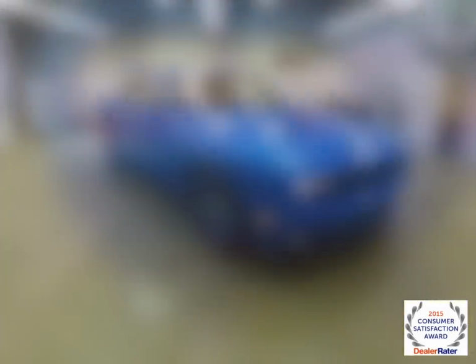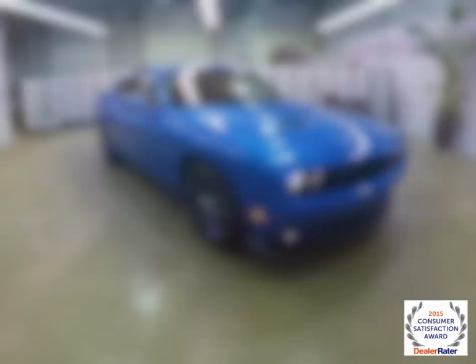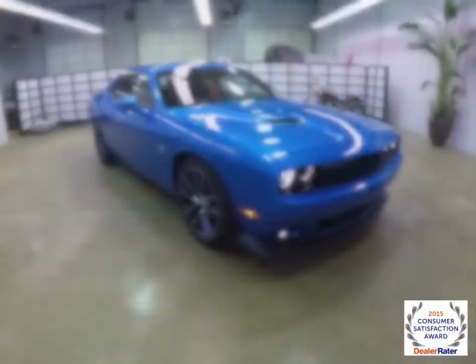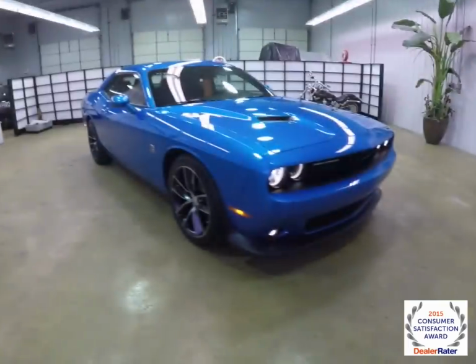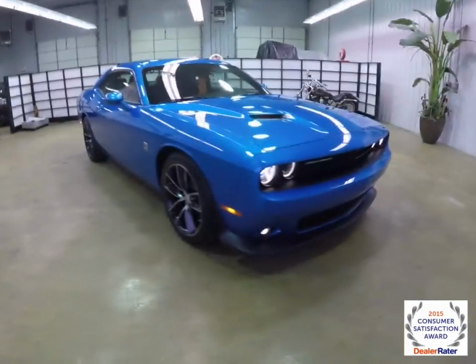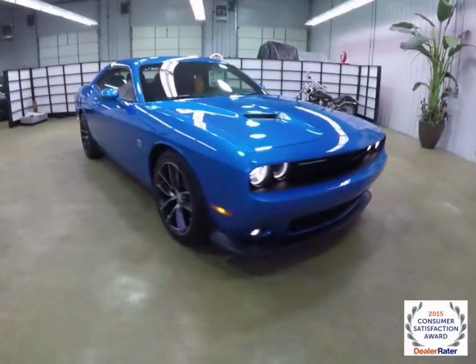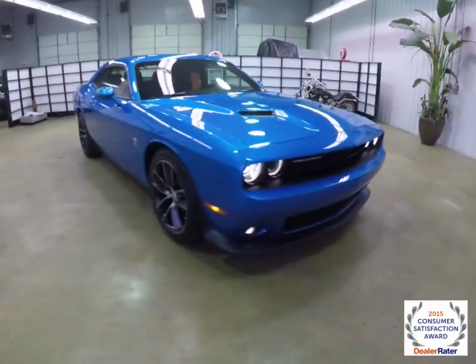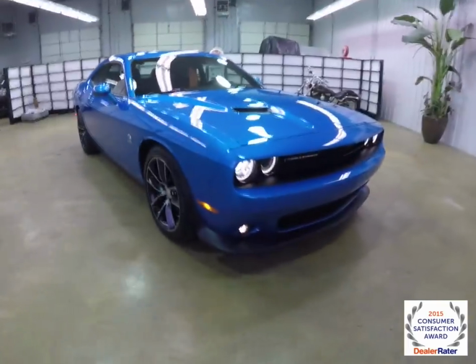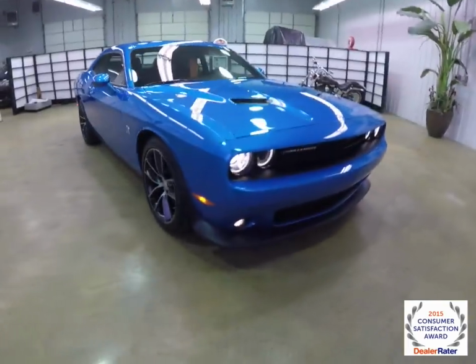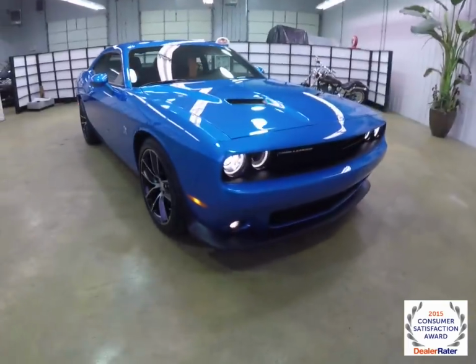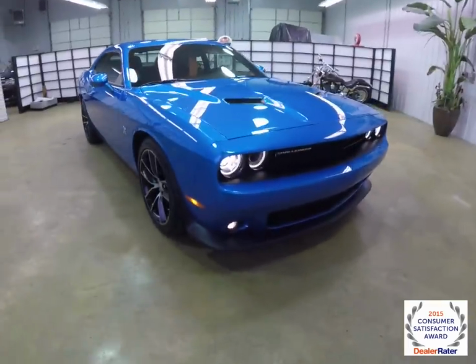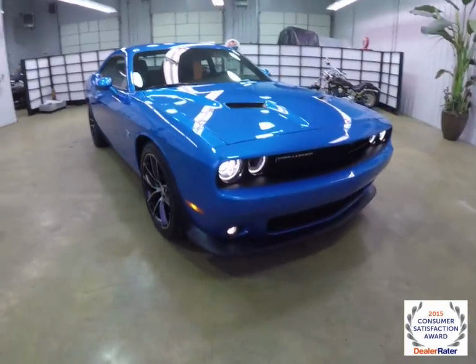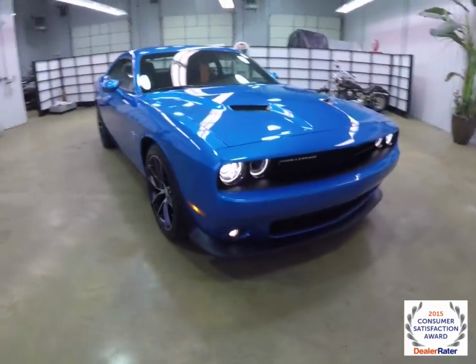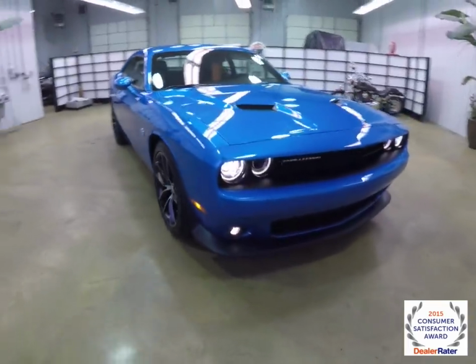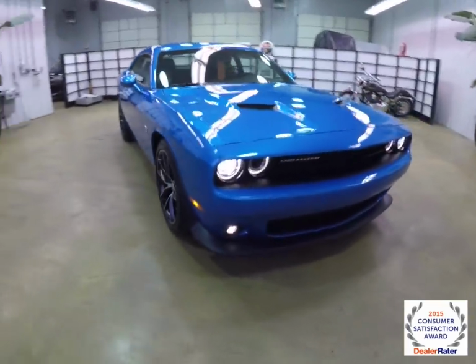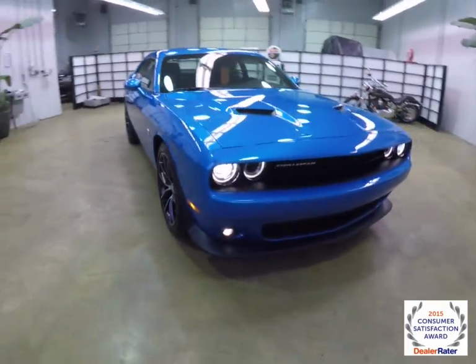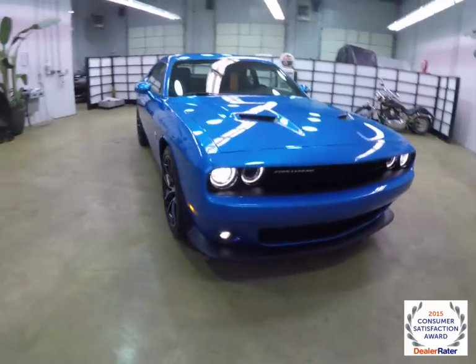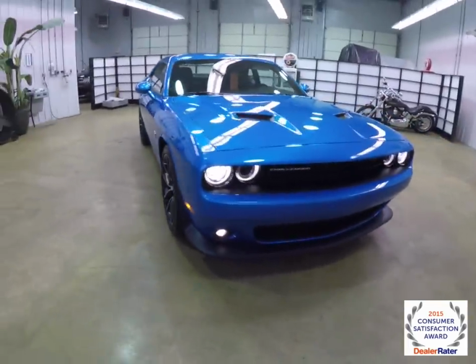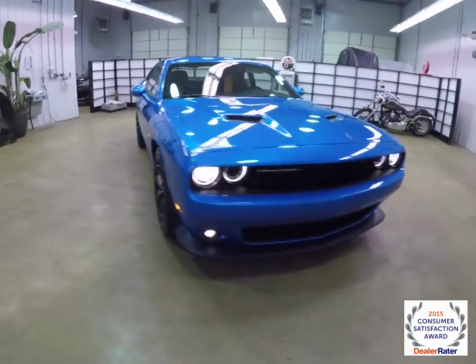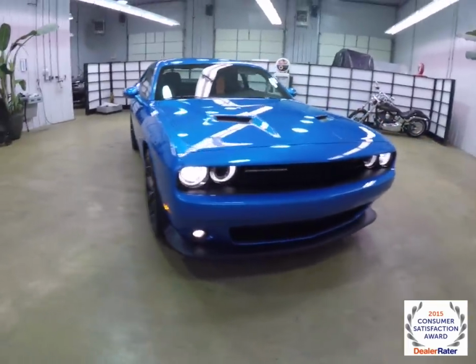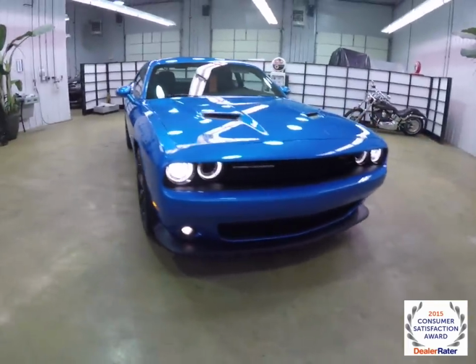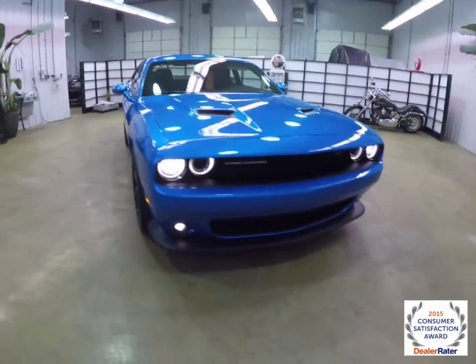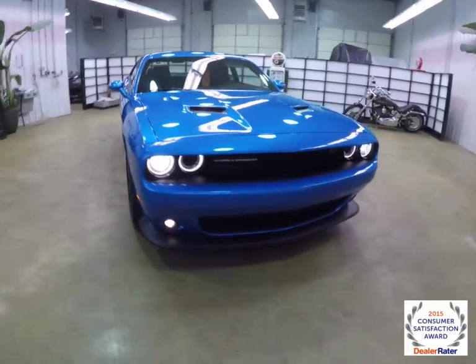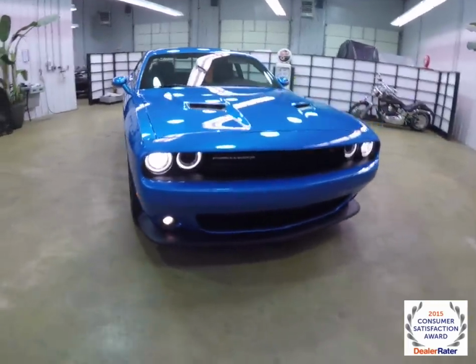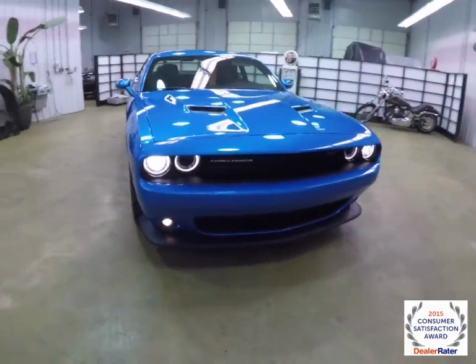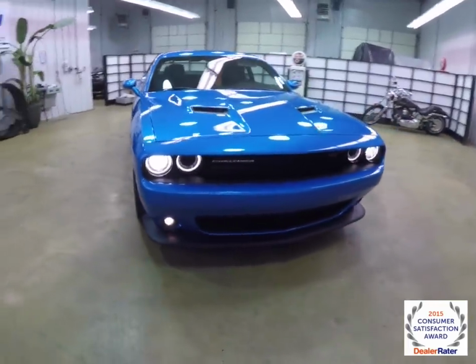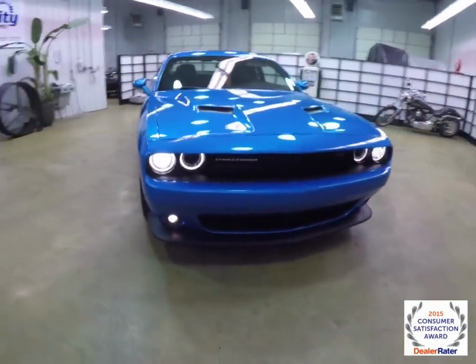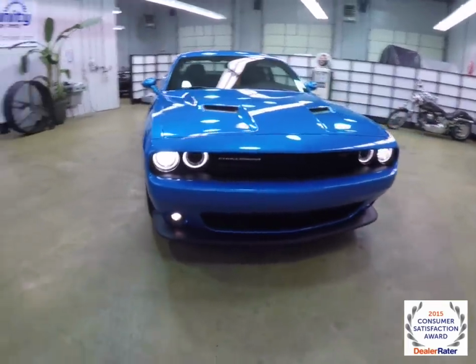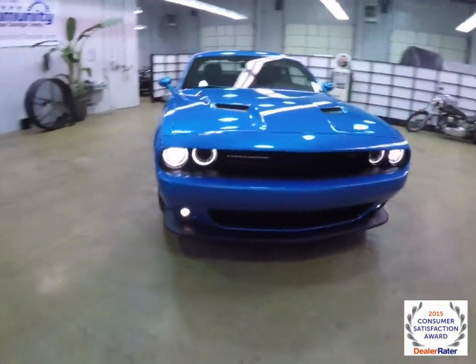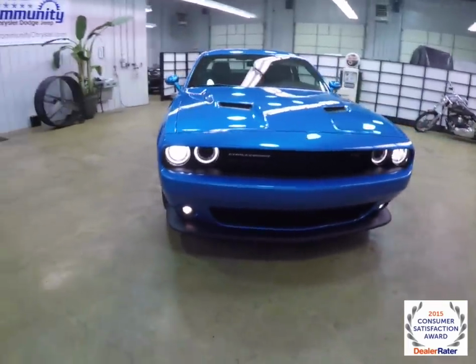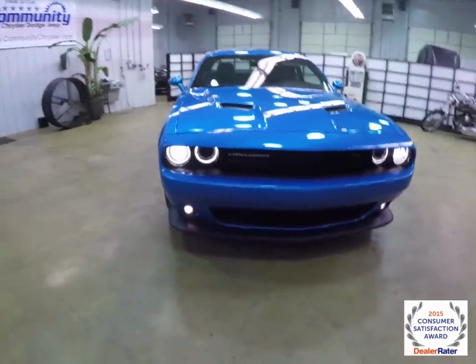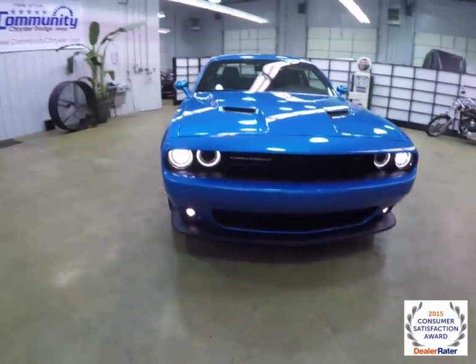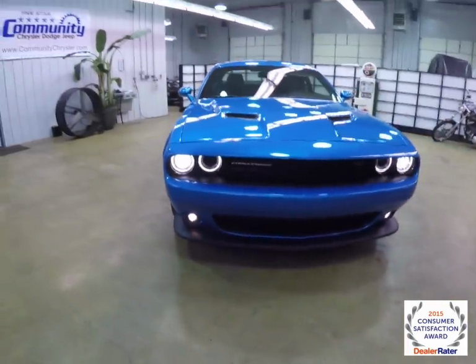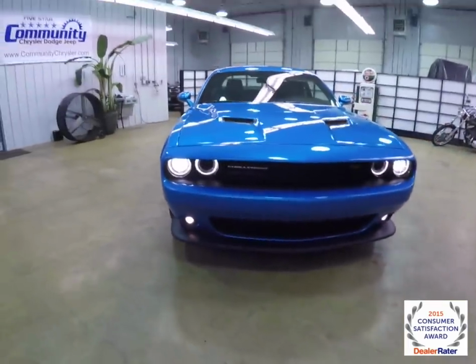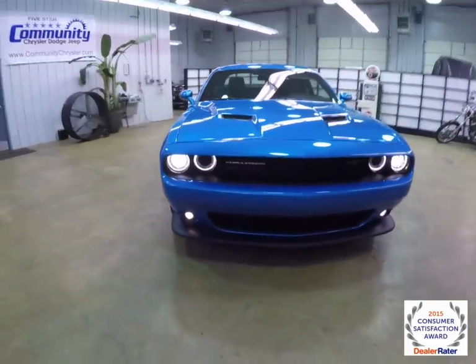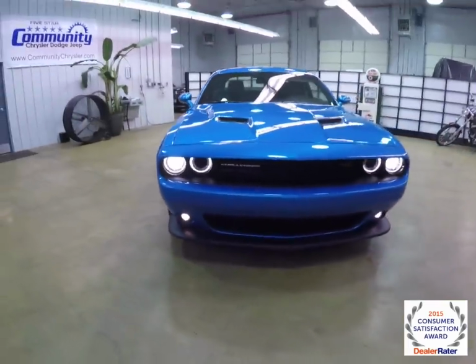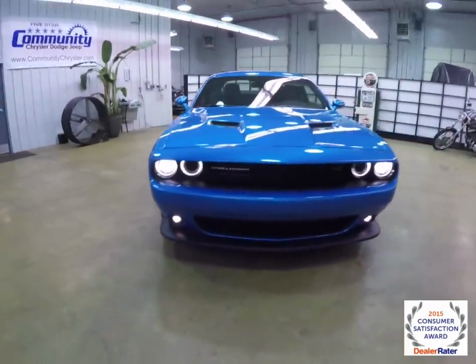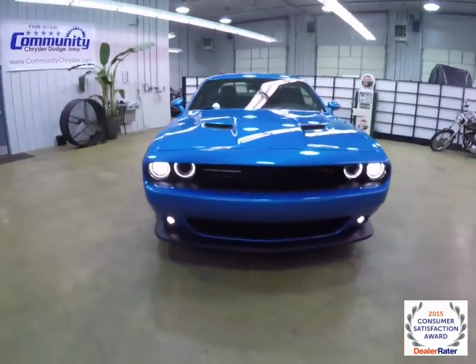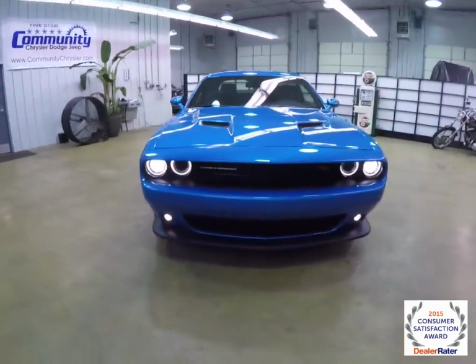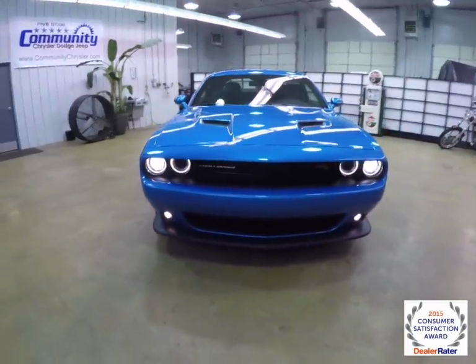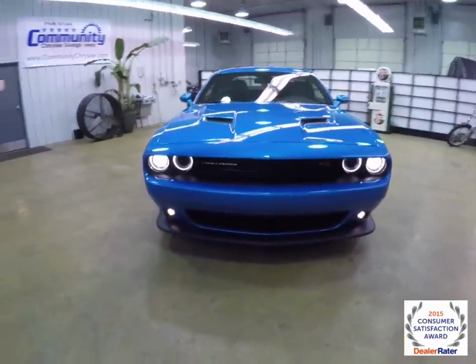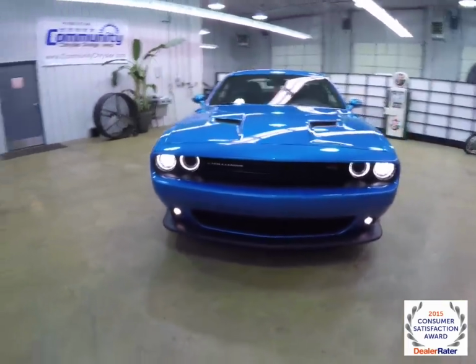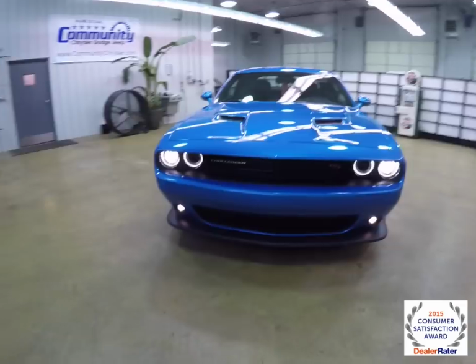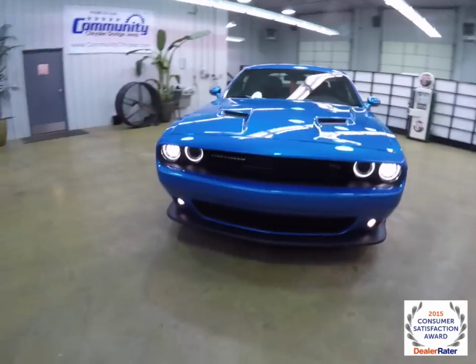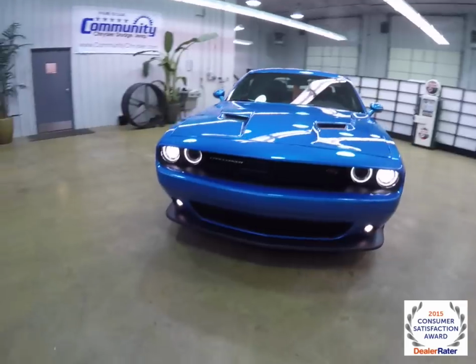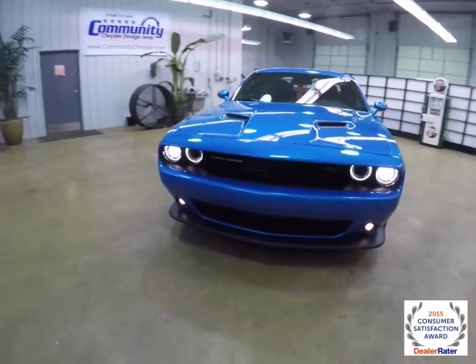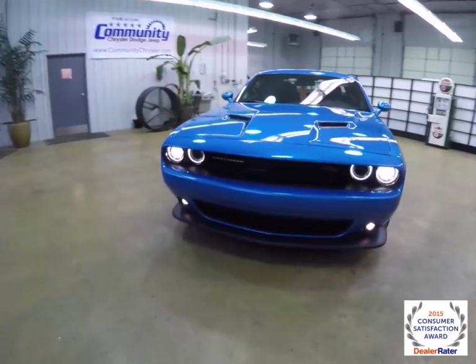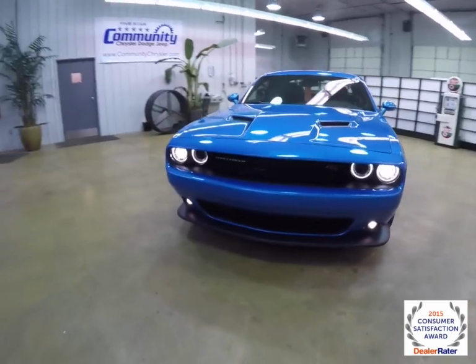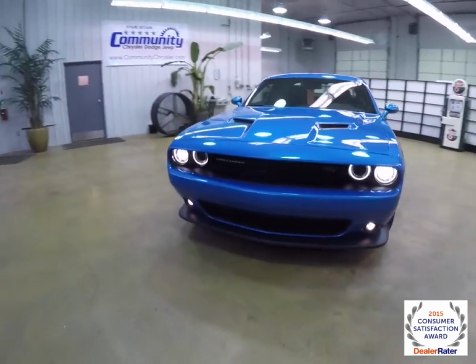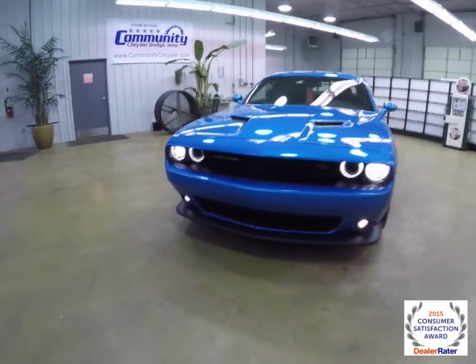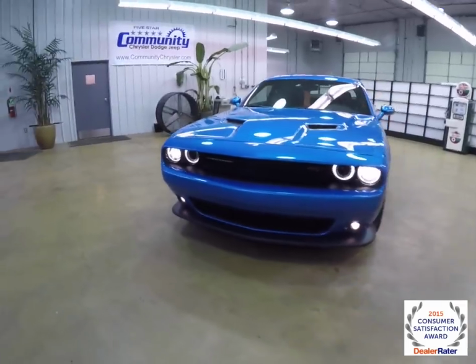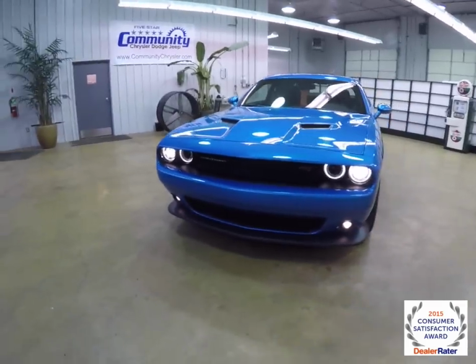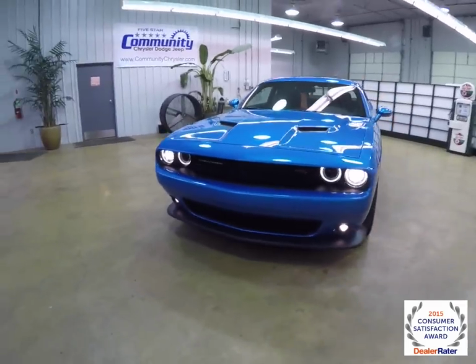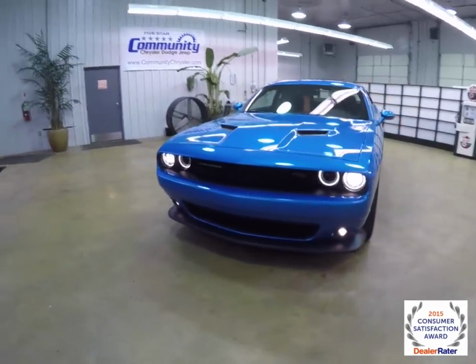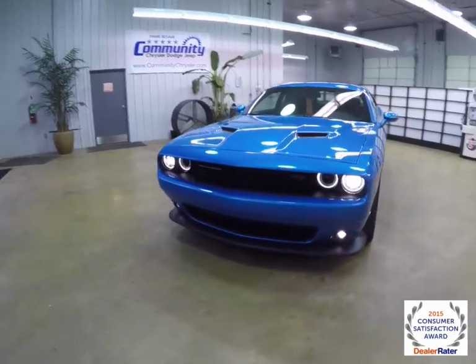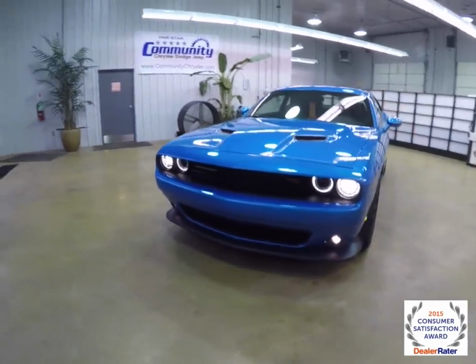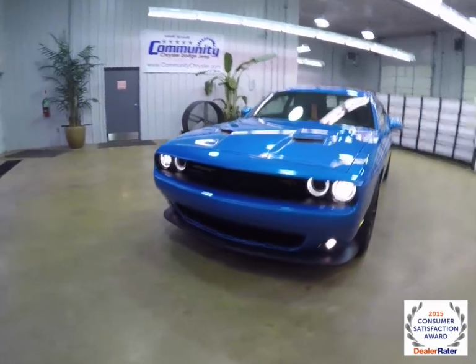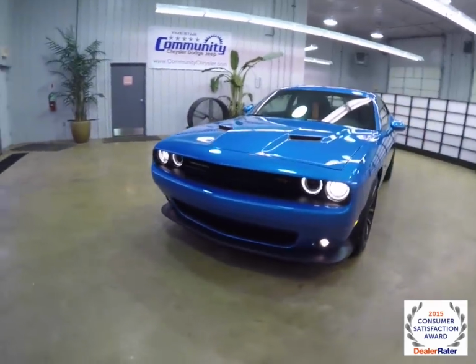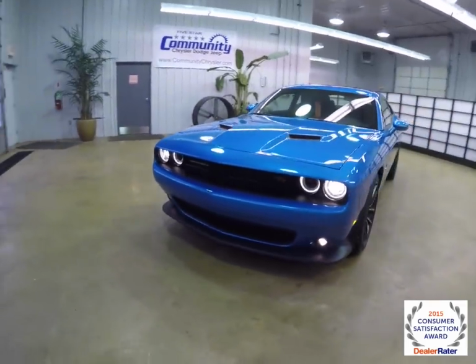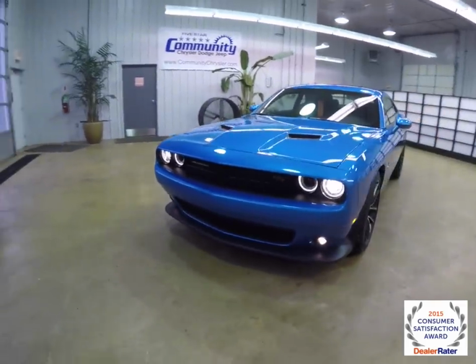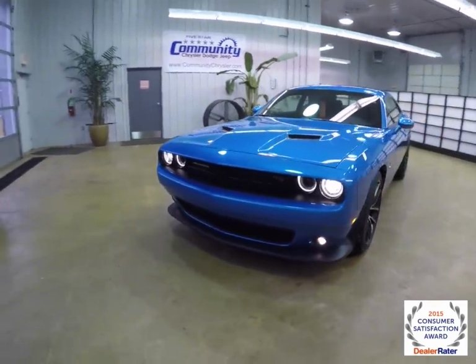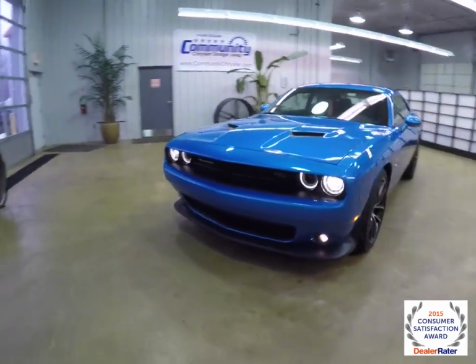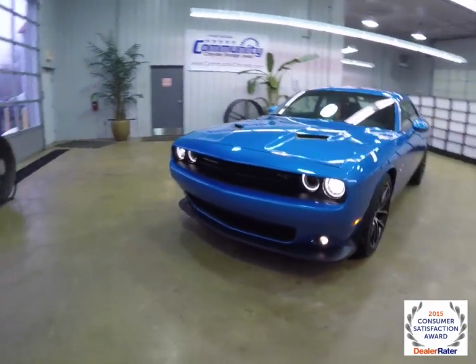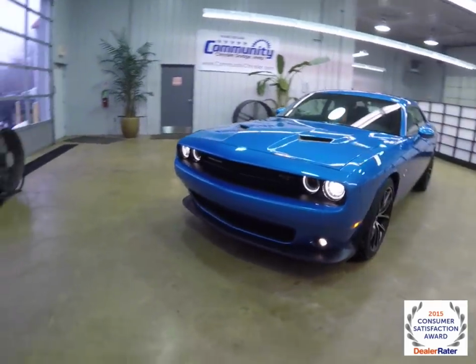Hello everyone. Today we're going to take a quick walk-around look at this brand new 2015 Dodge Challenger RT Scat Pack.